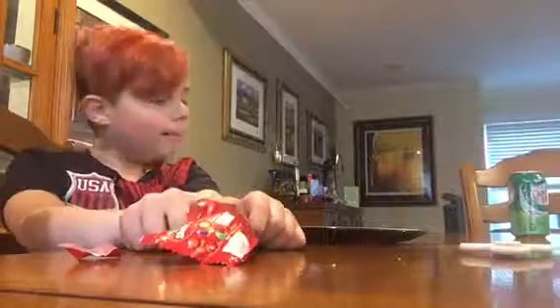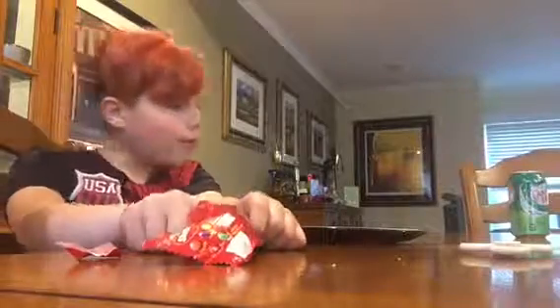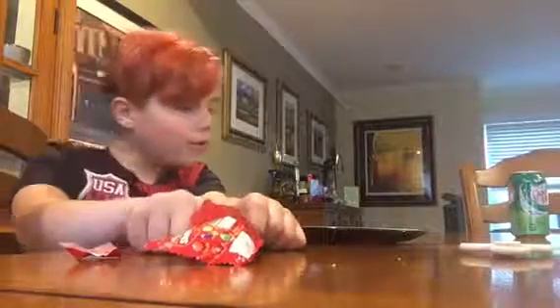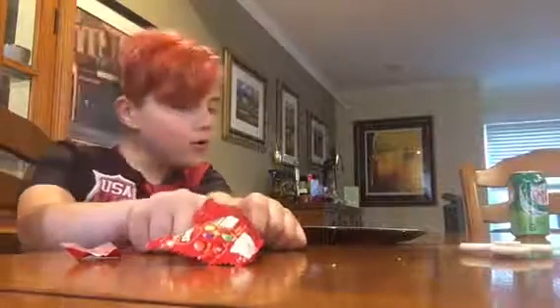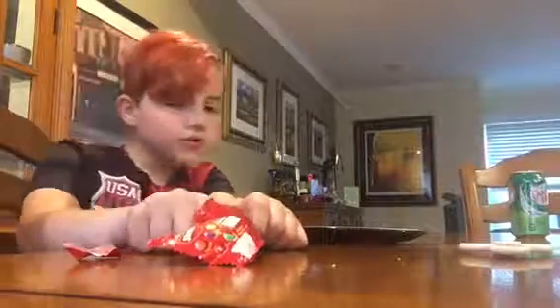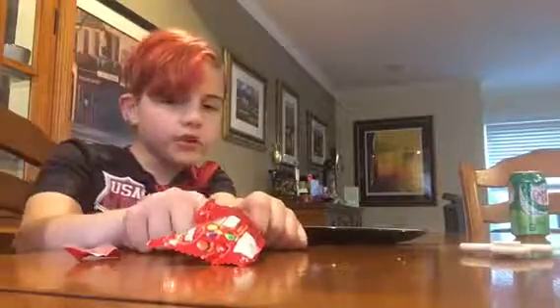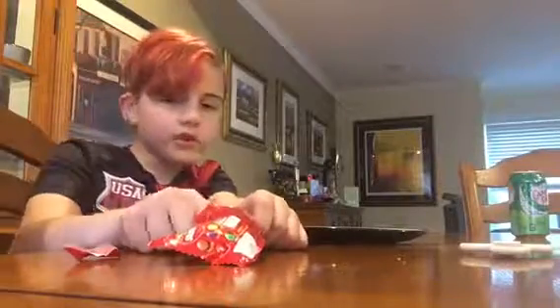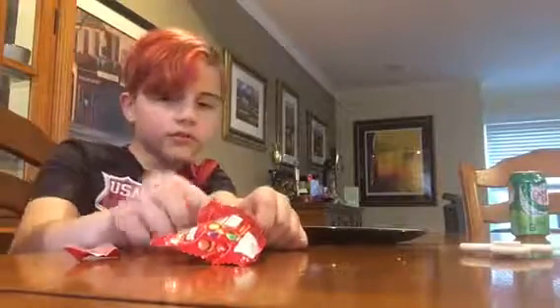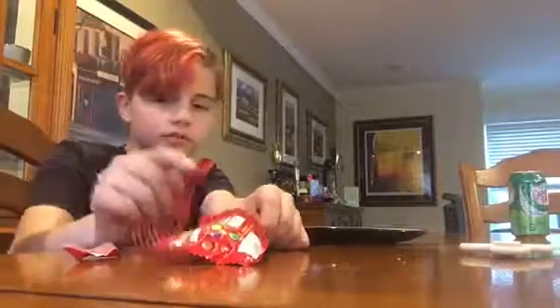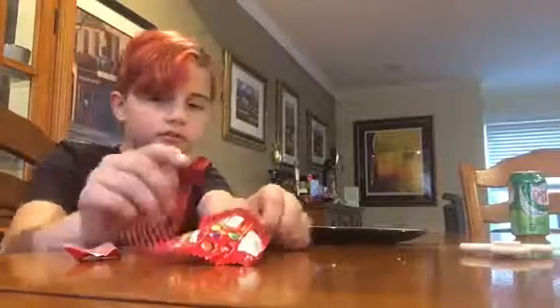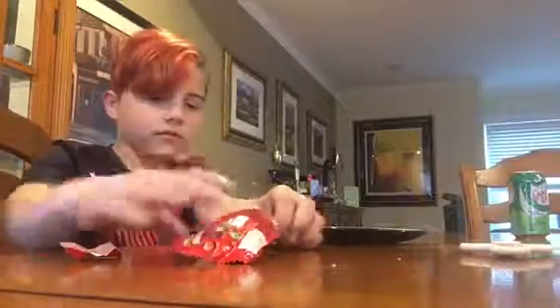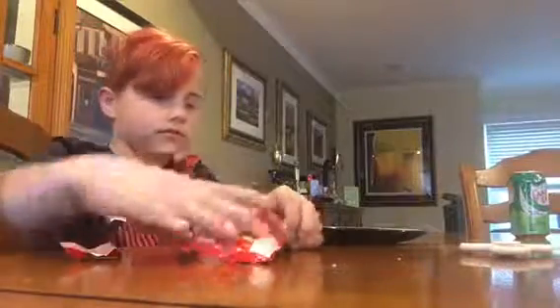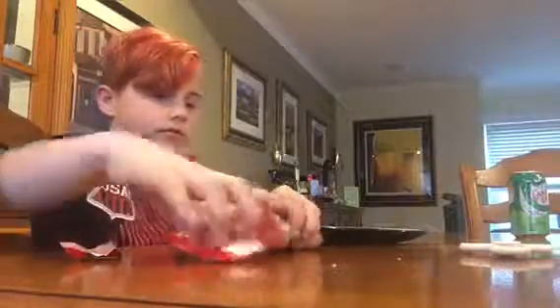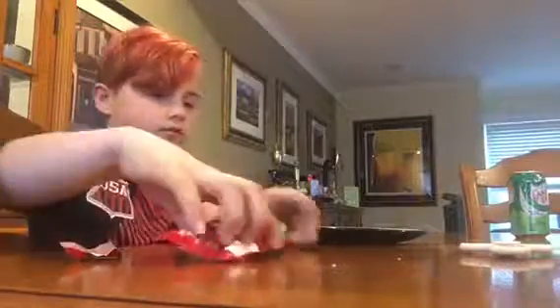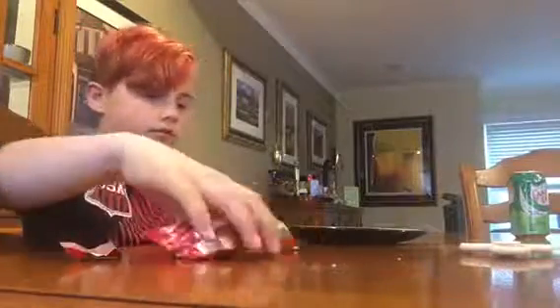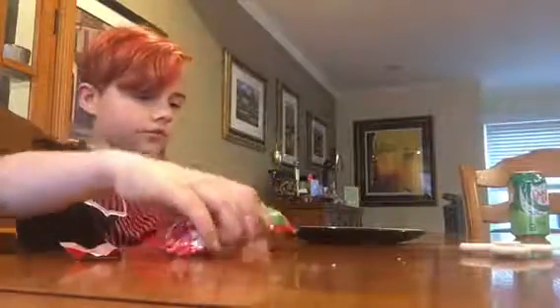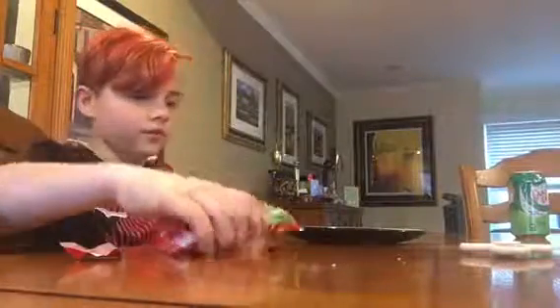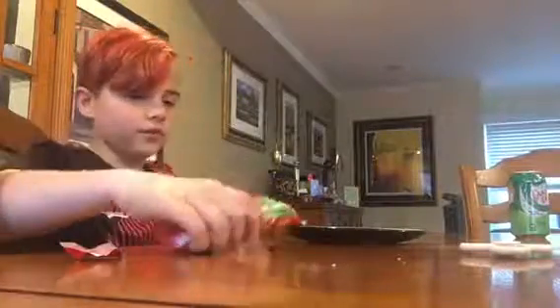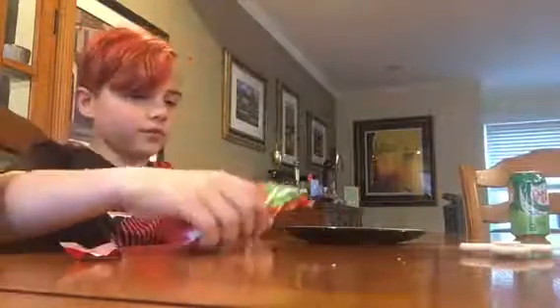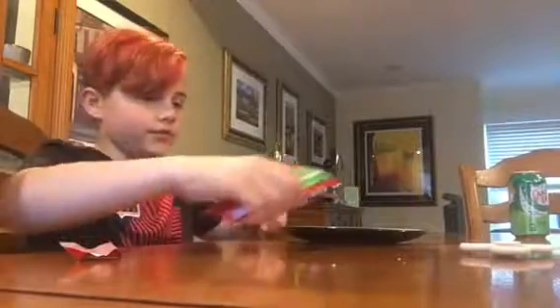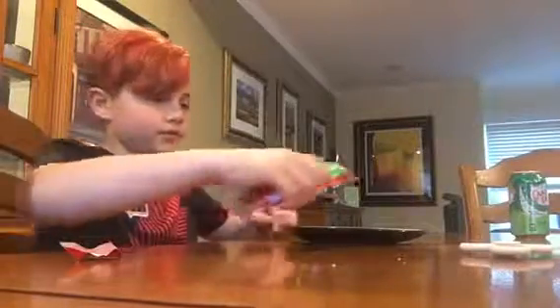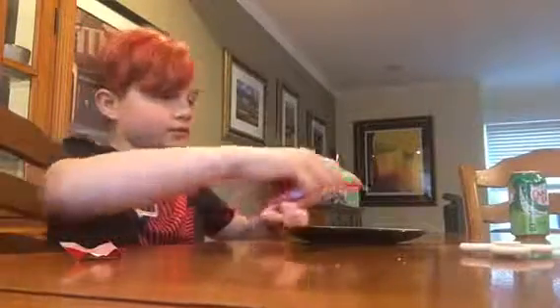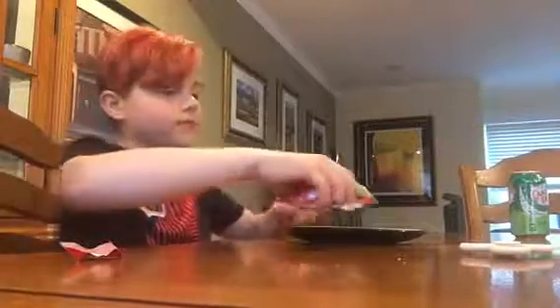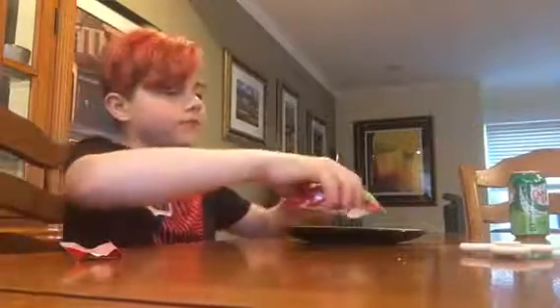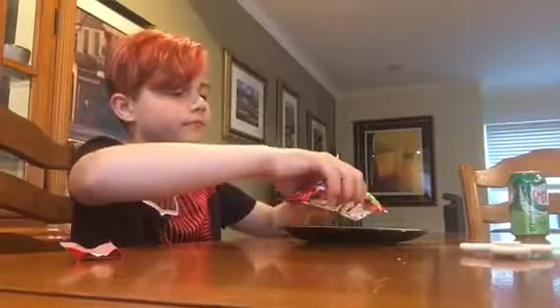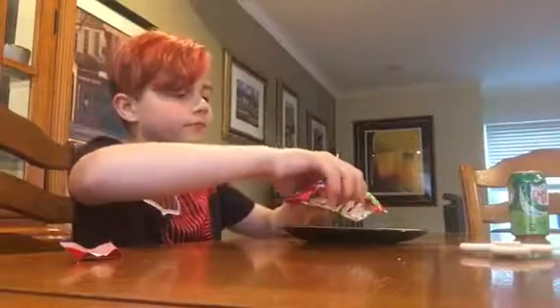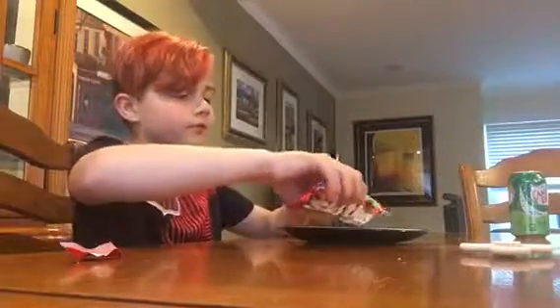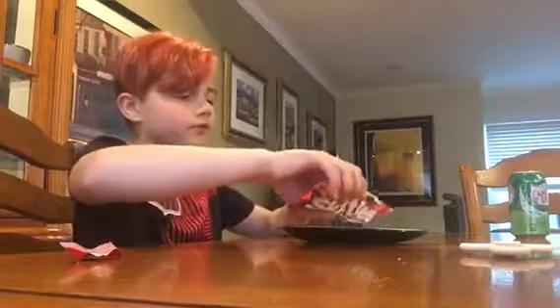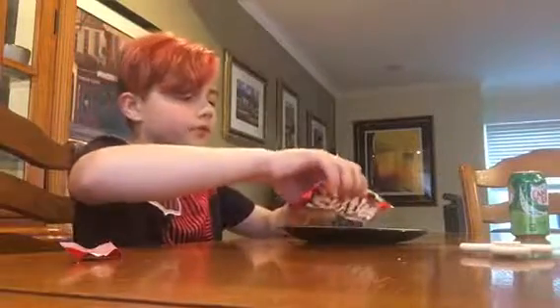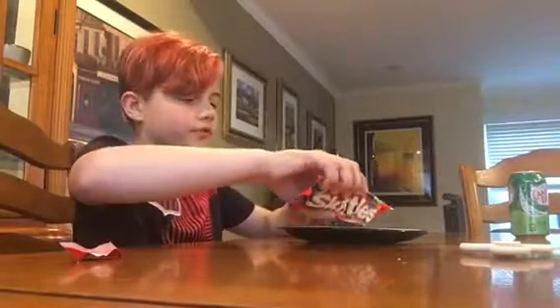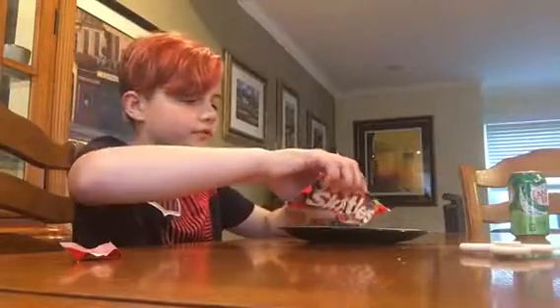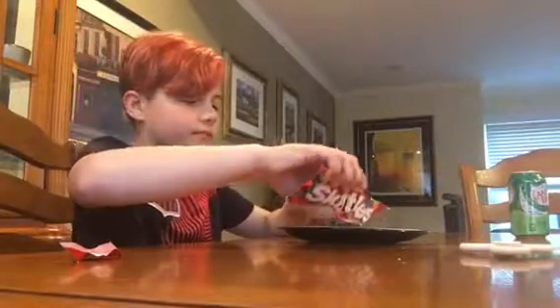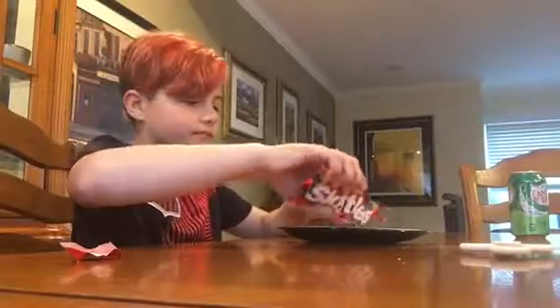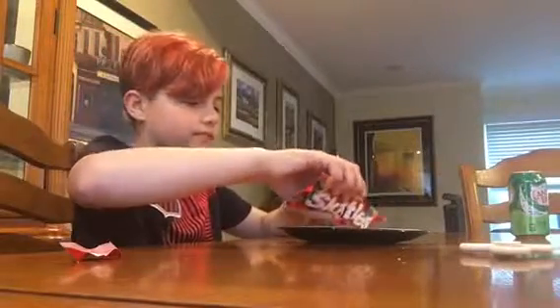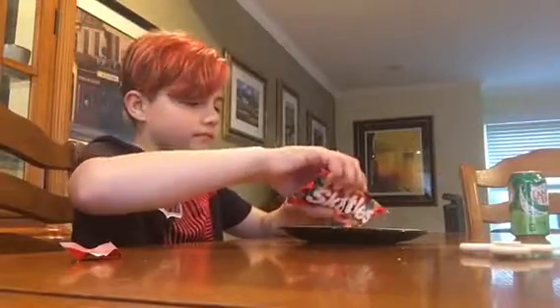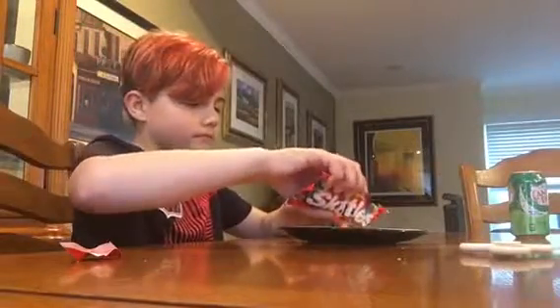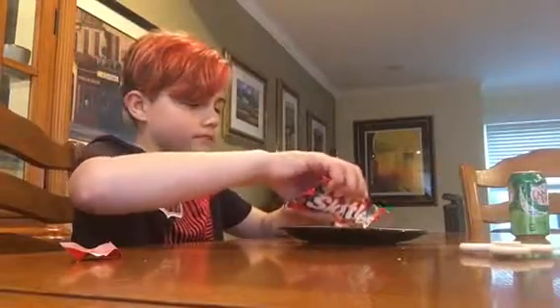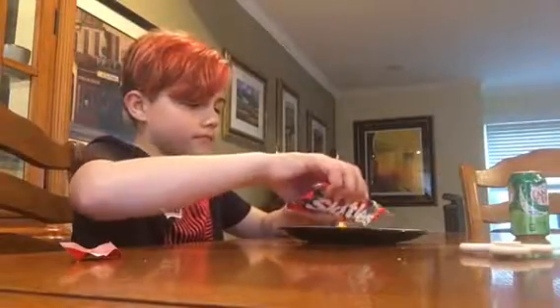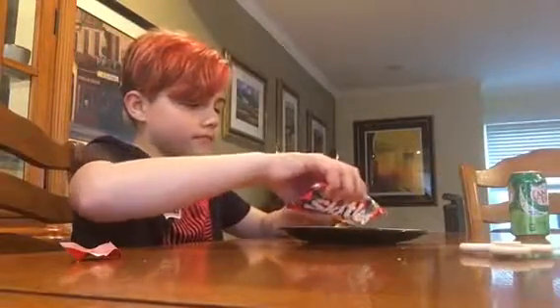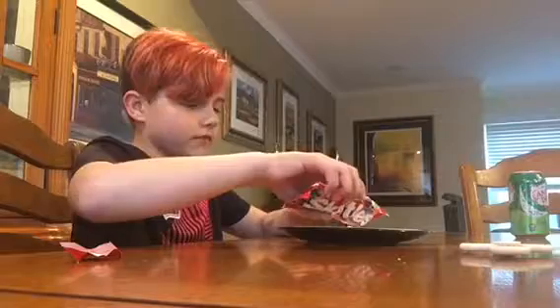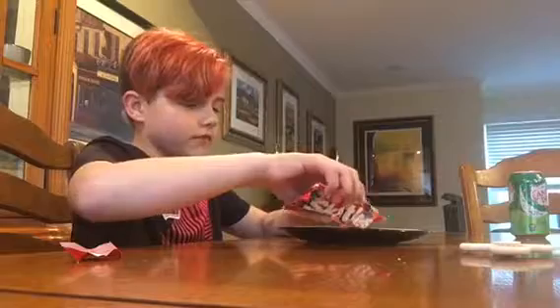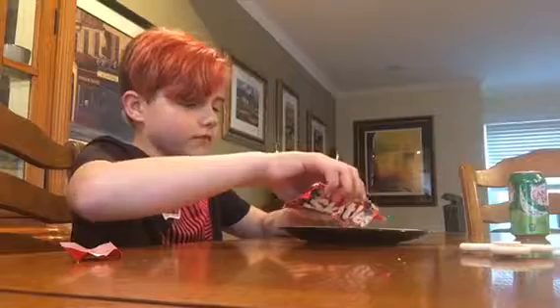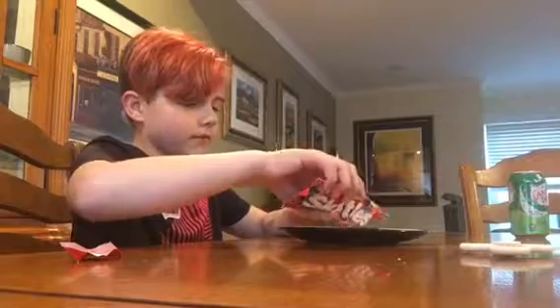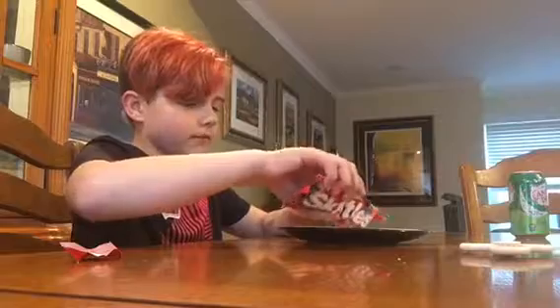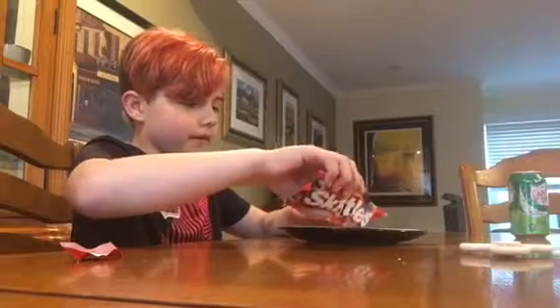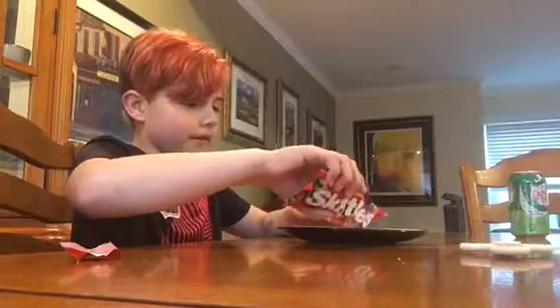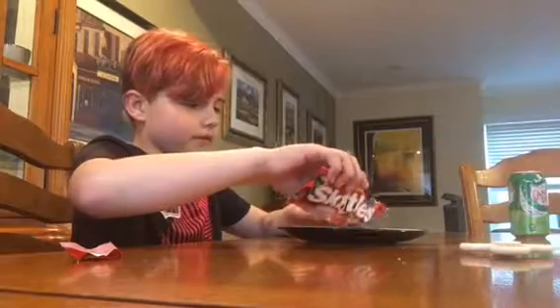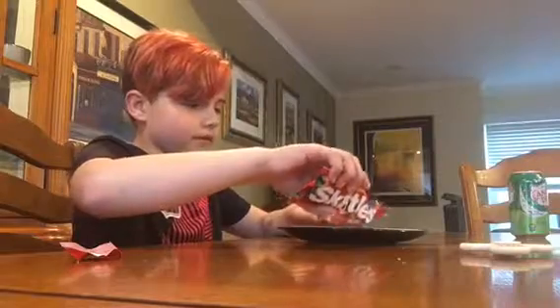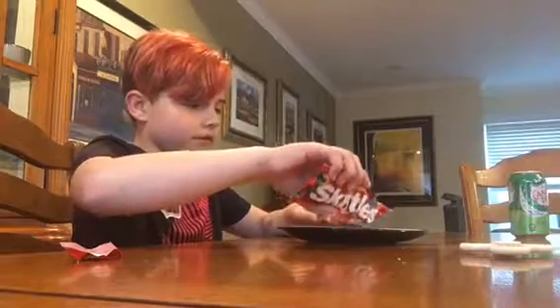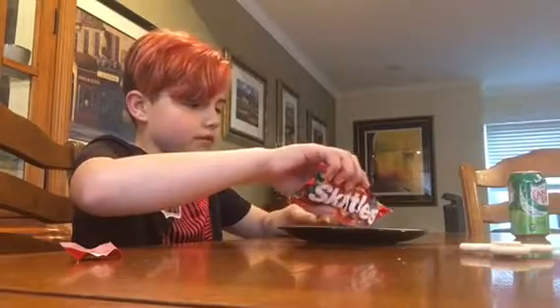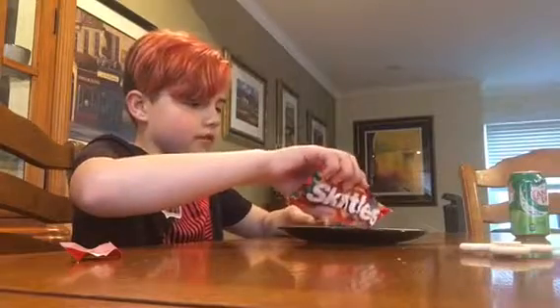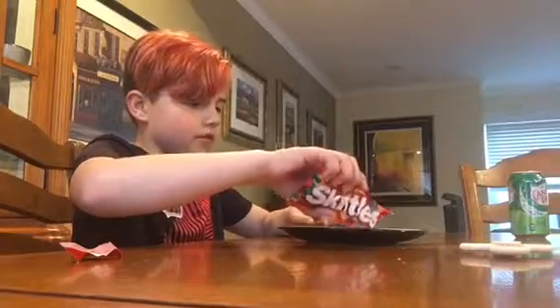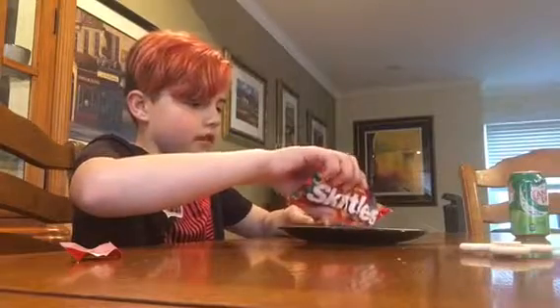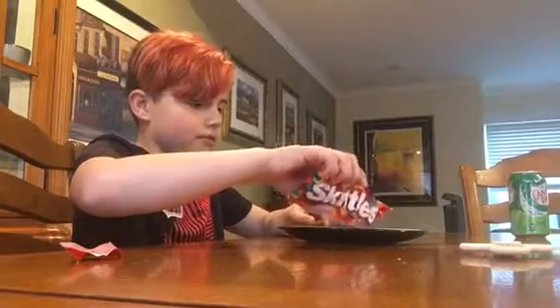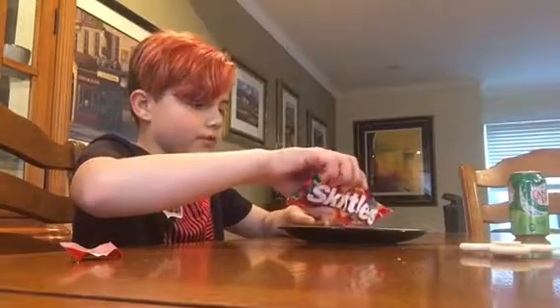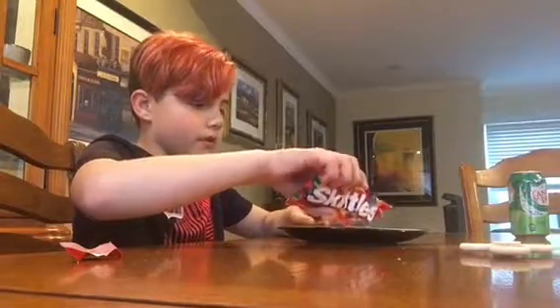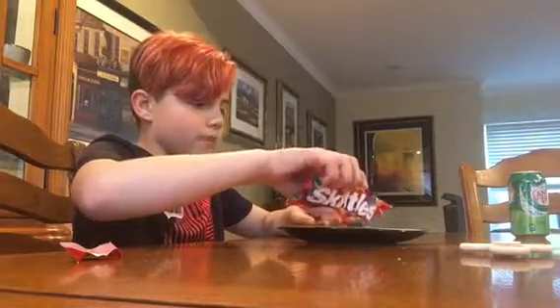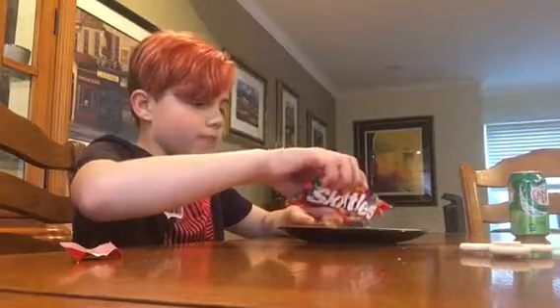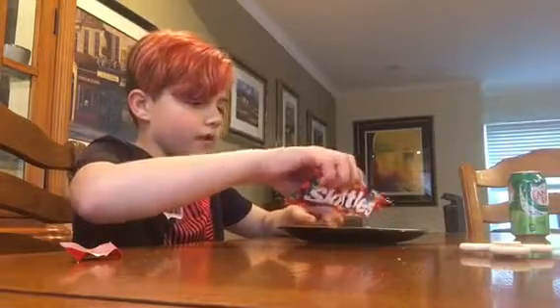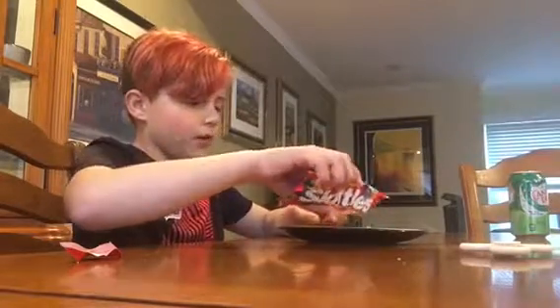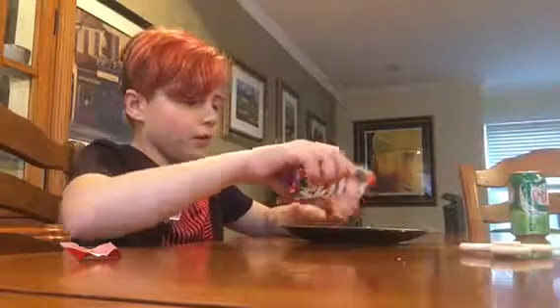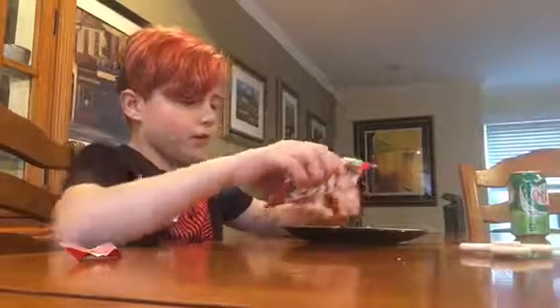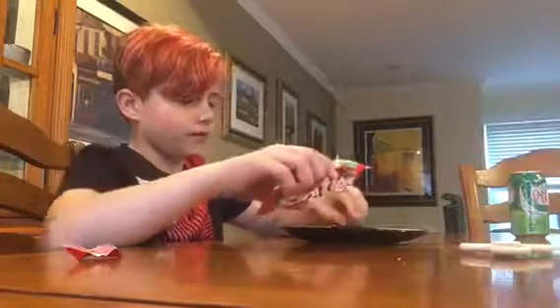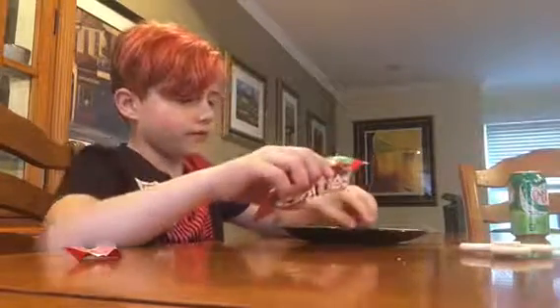I'm almost done. Let's just do this. It's going to be better because I'm doing it one by one.